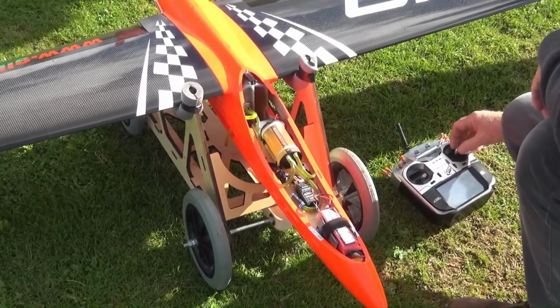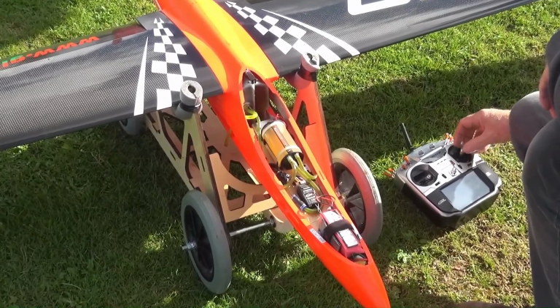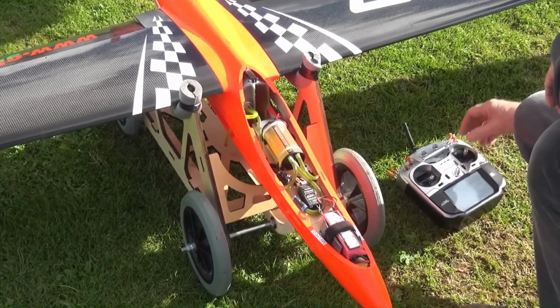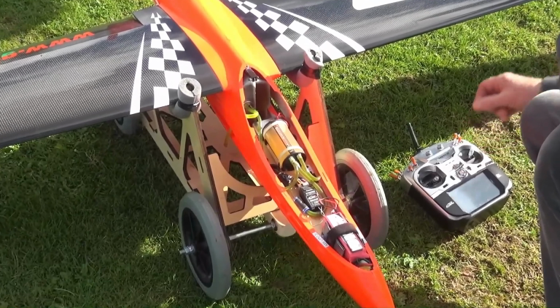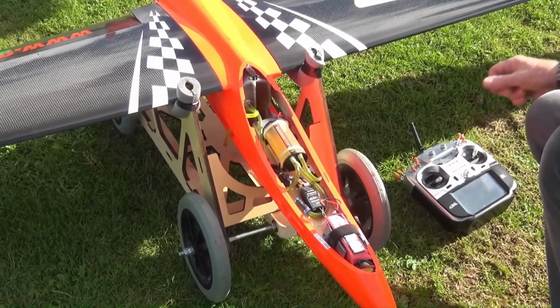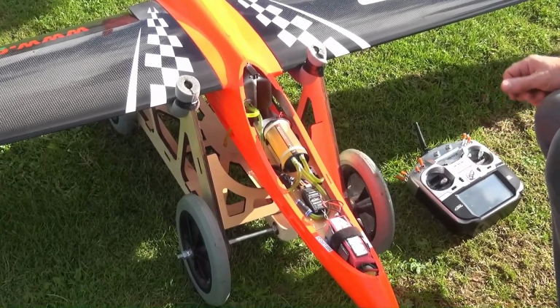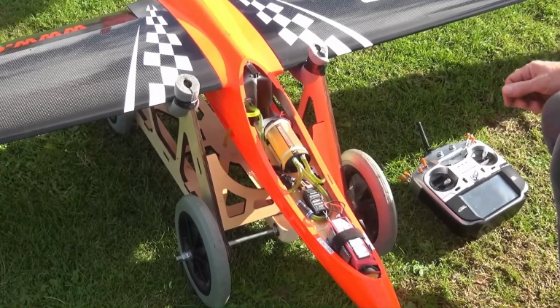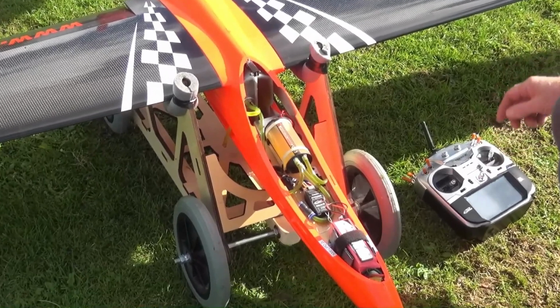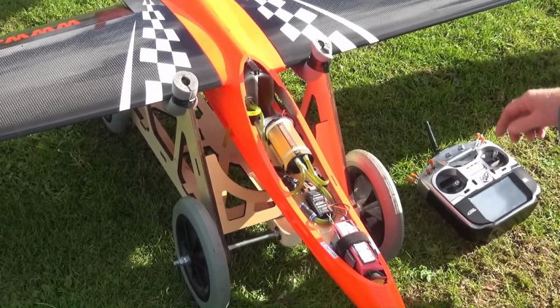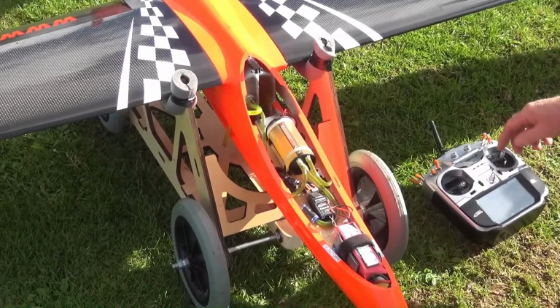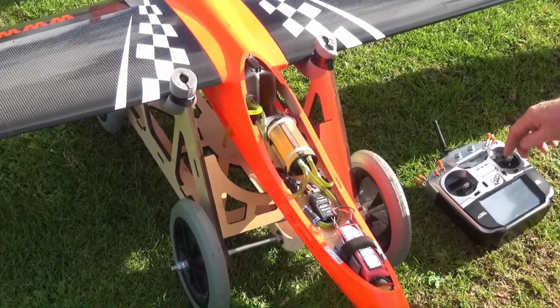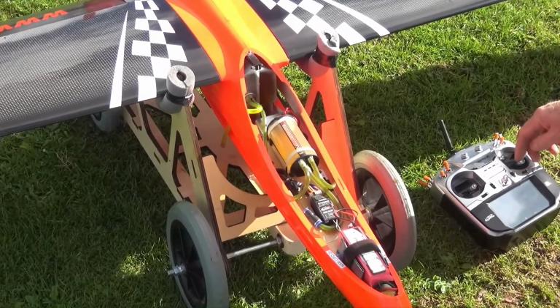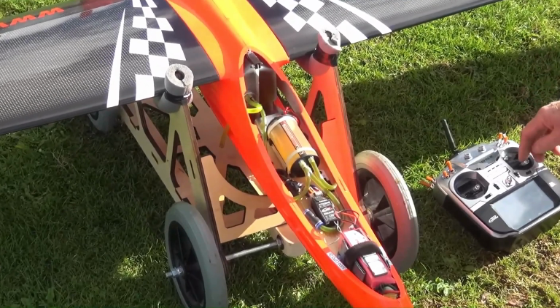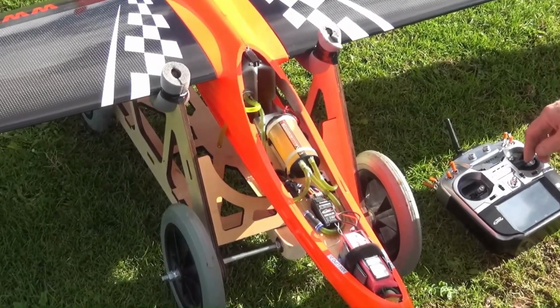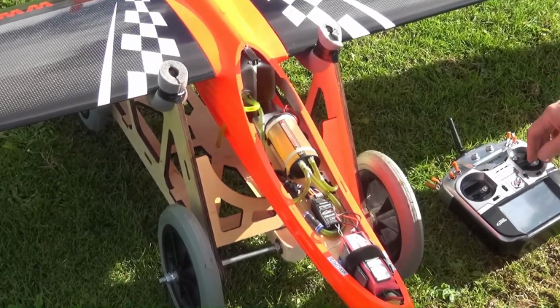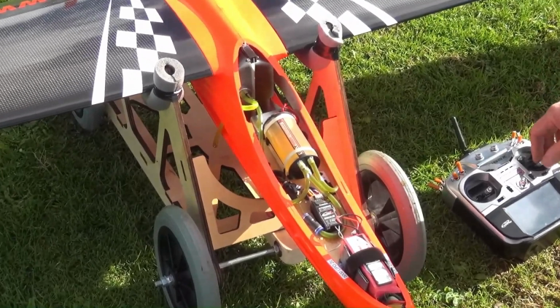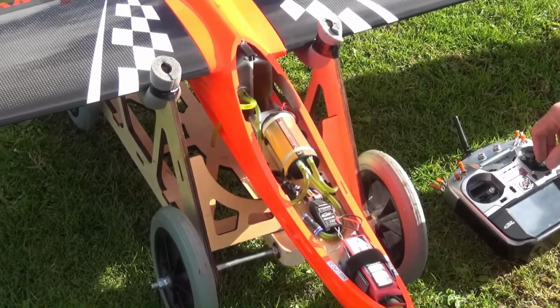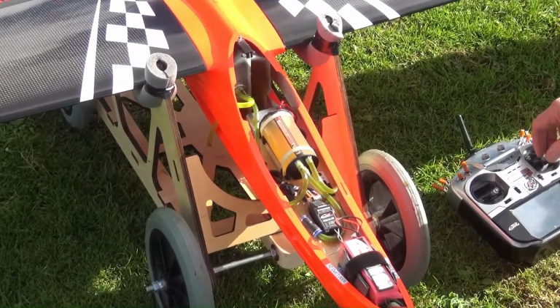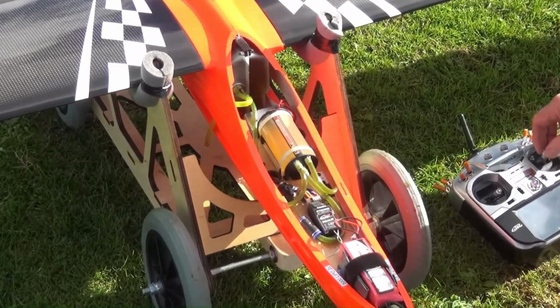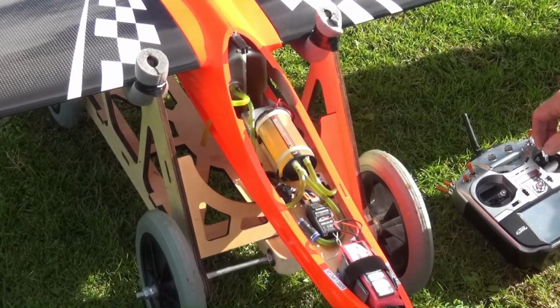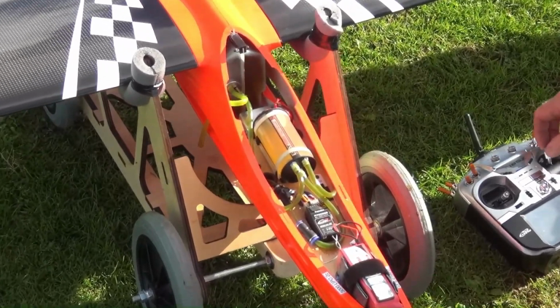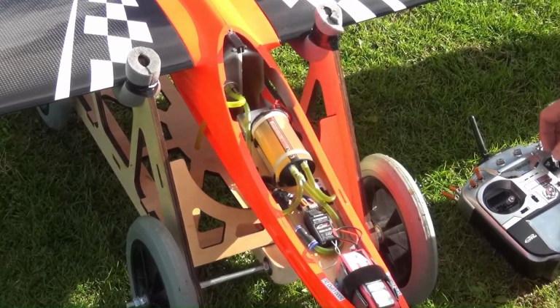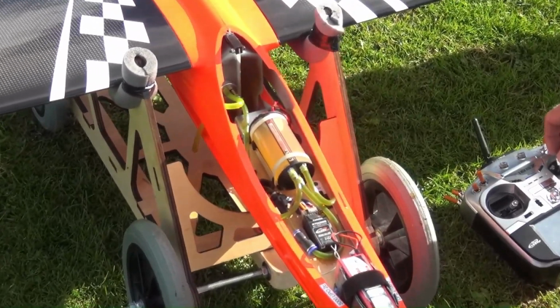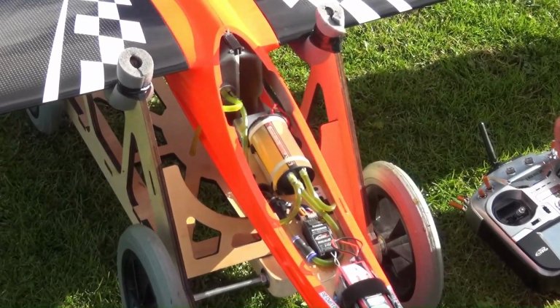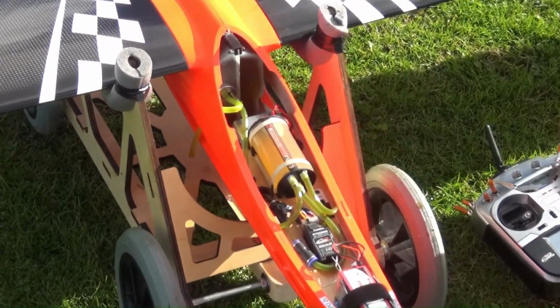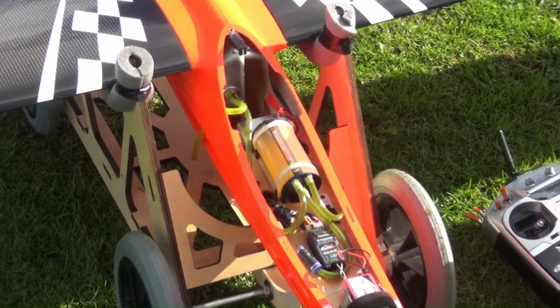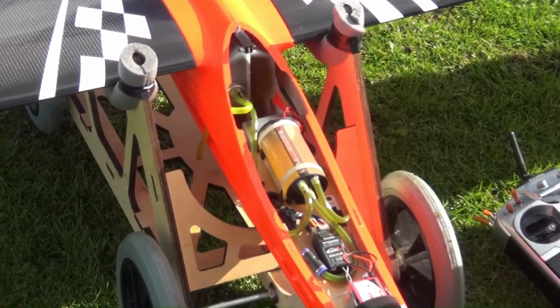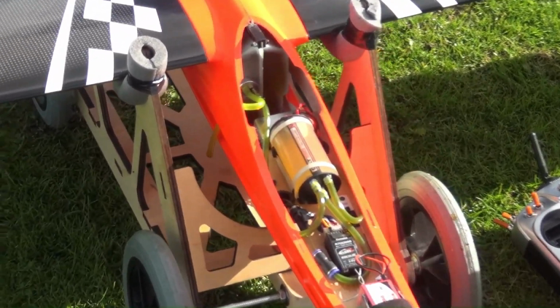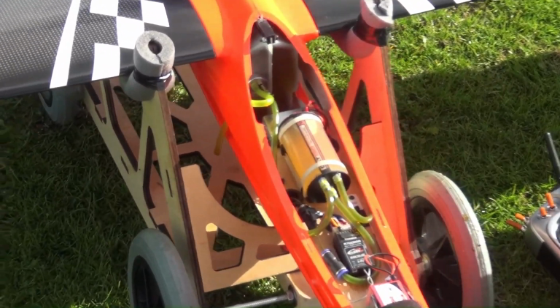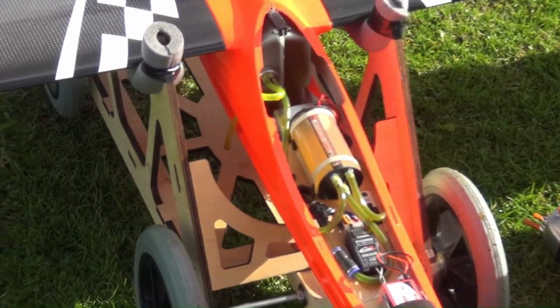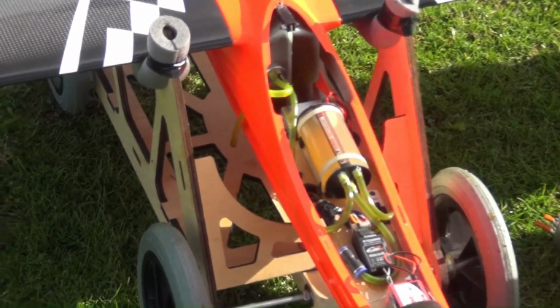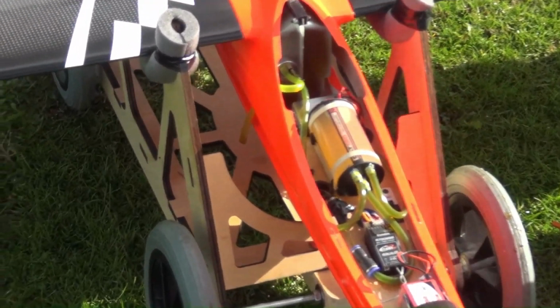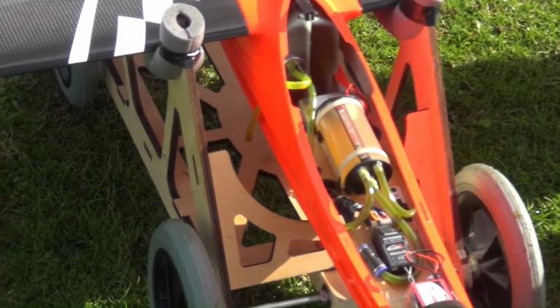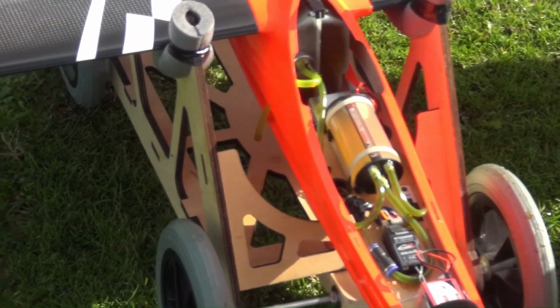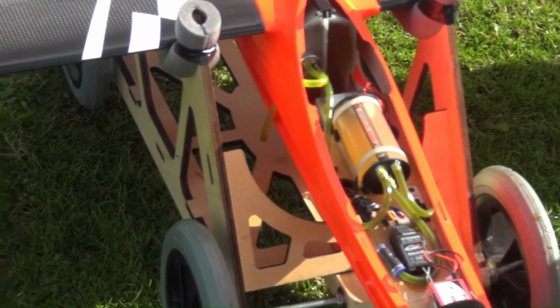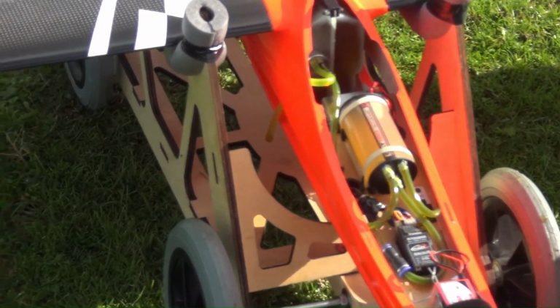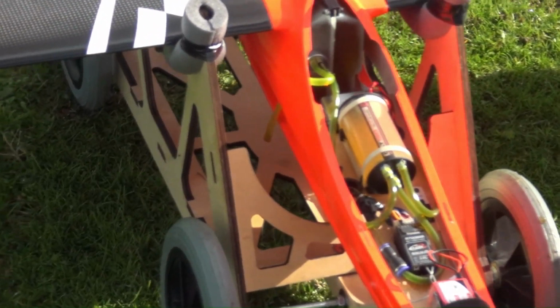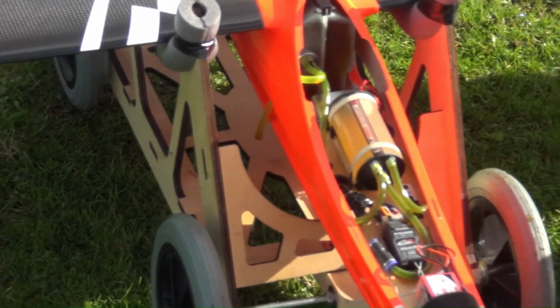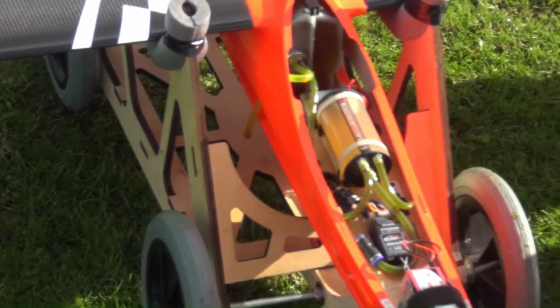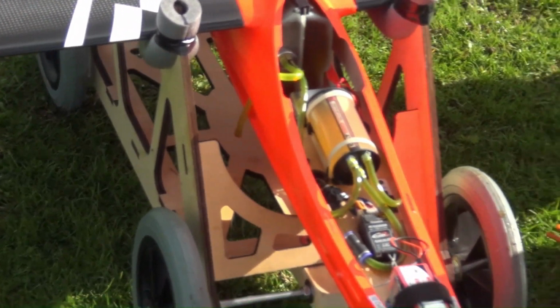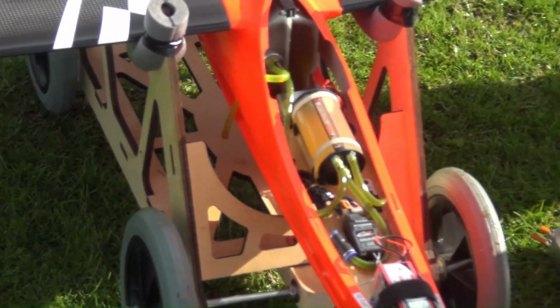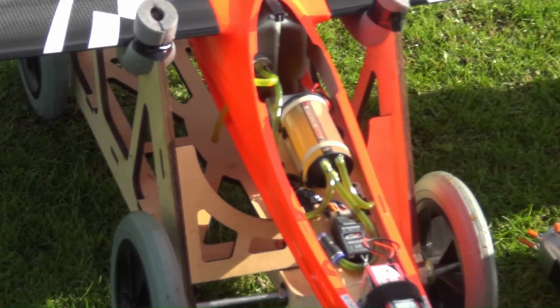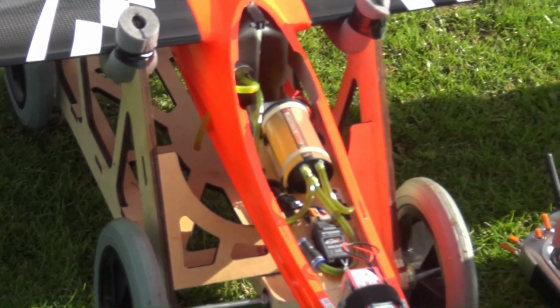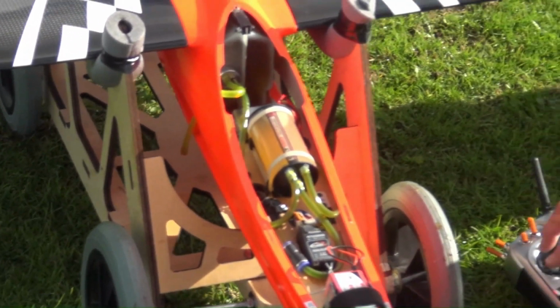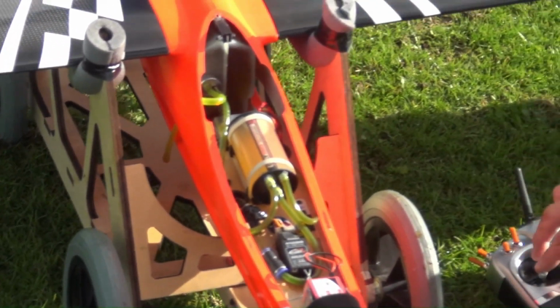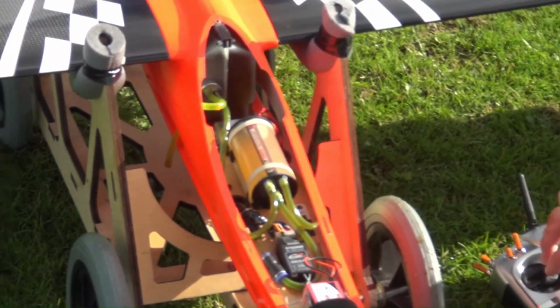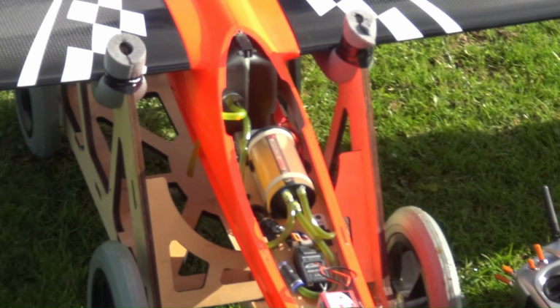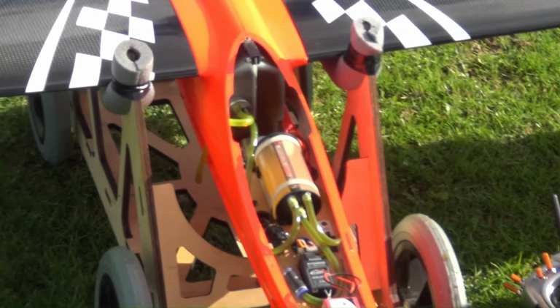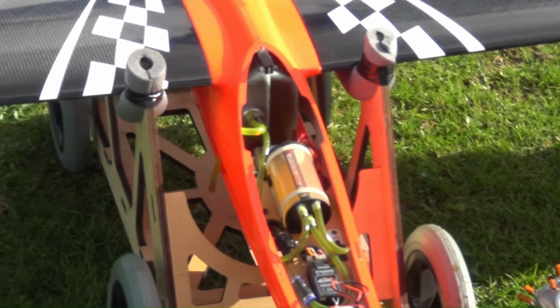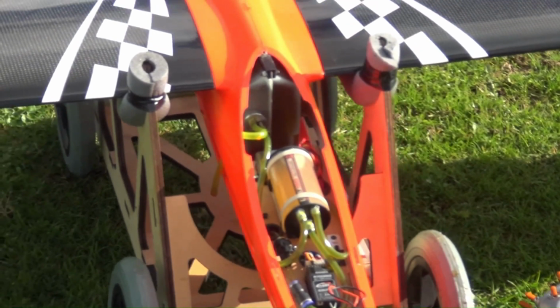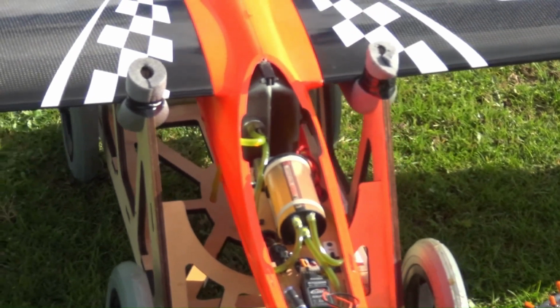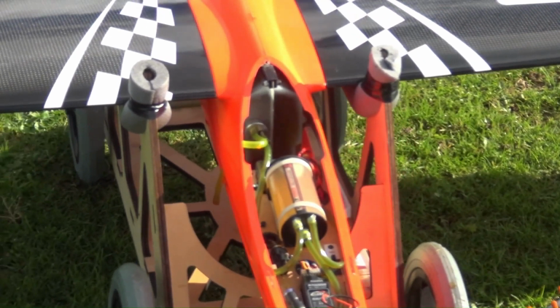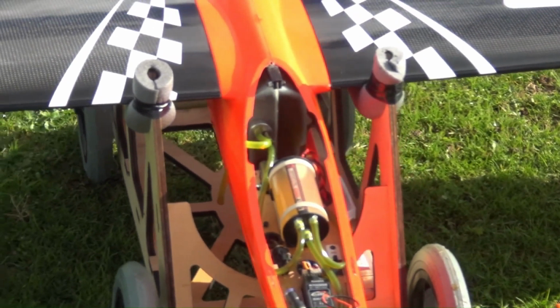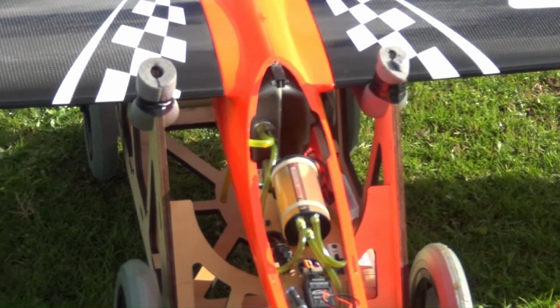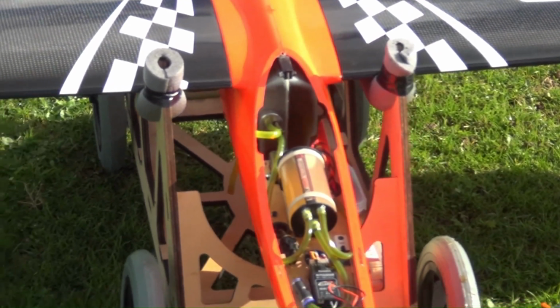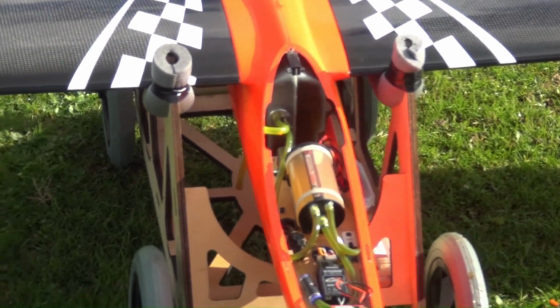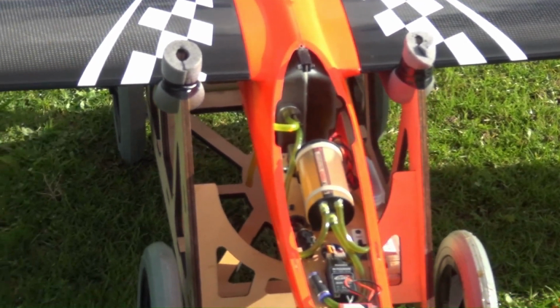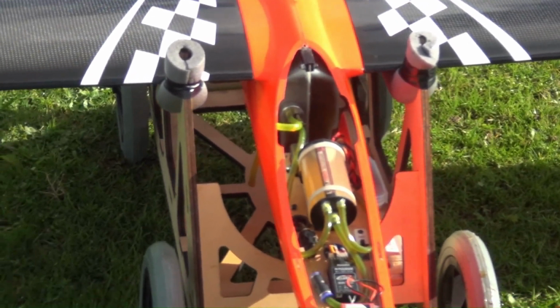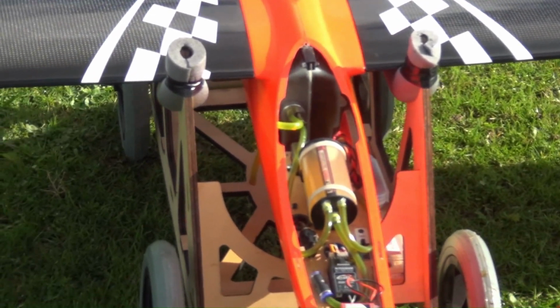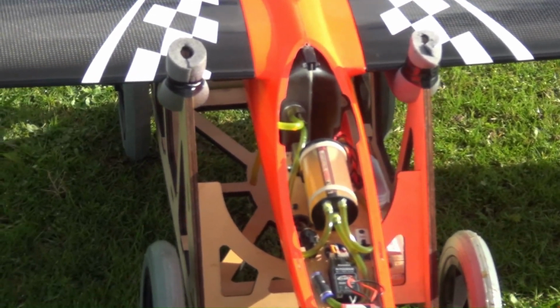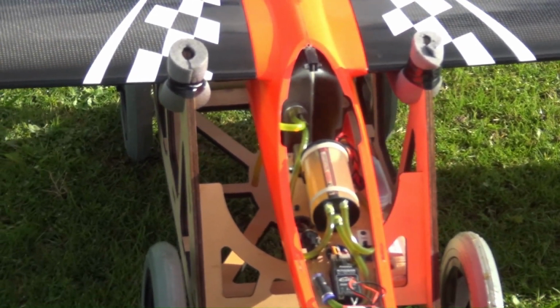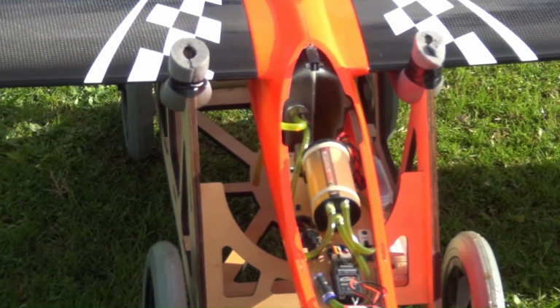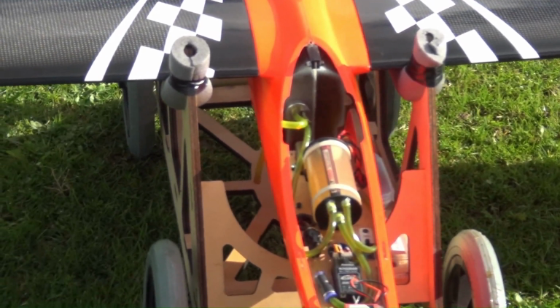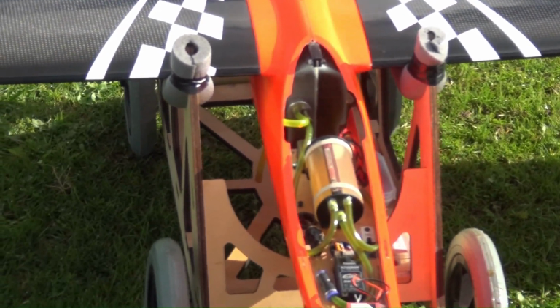Up, down. Rudder, right, right, right, right.